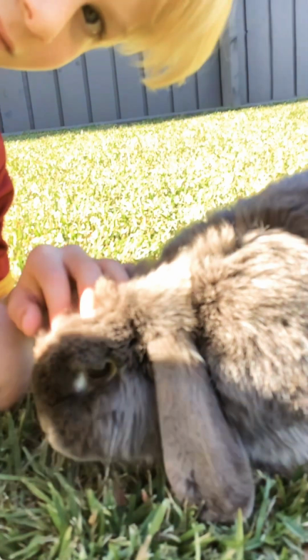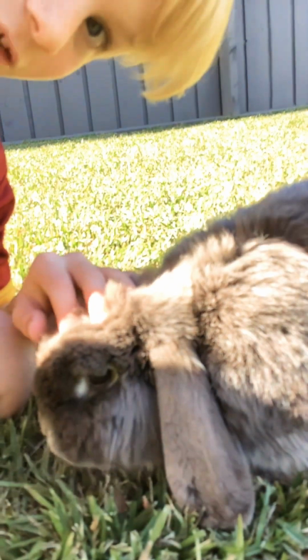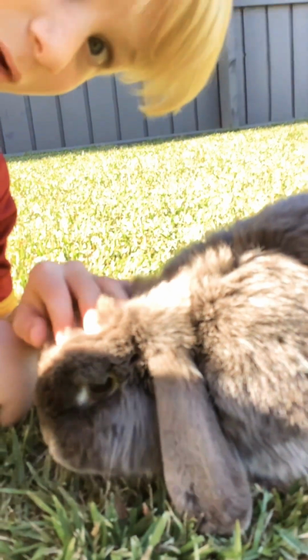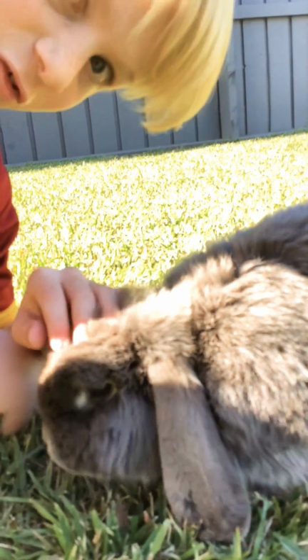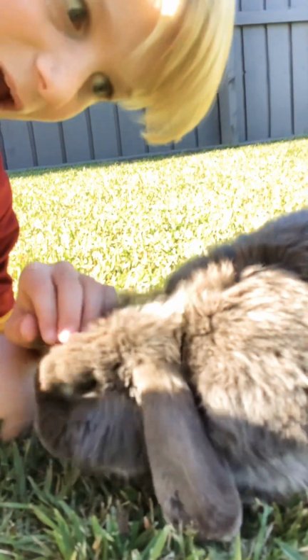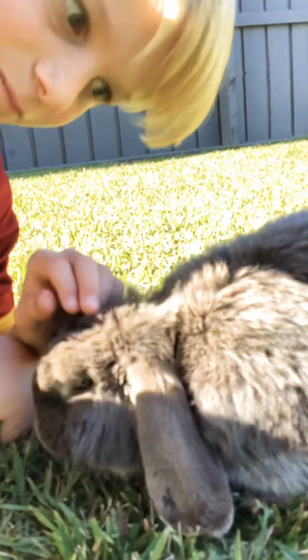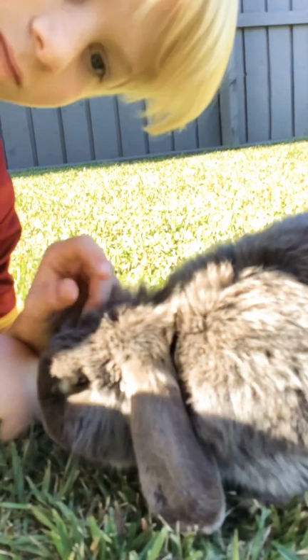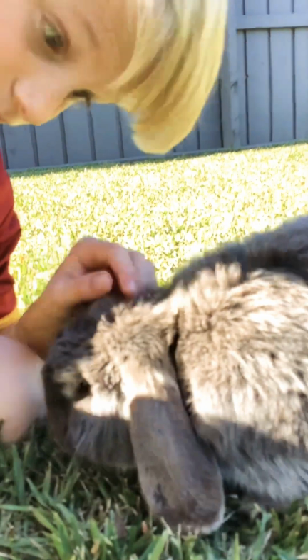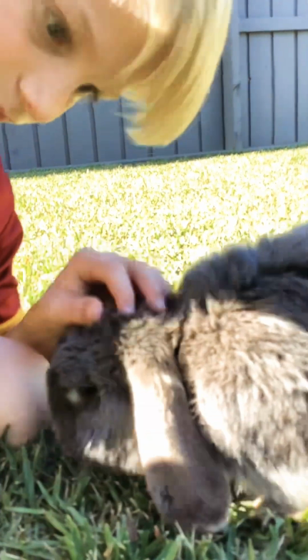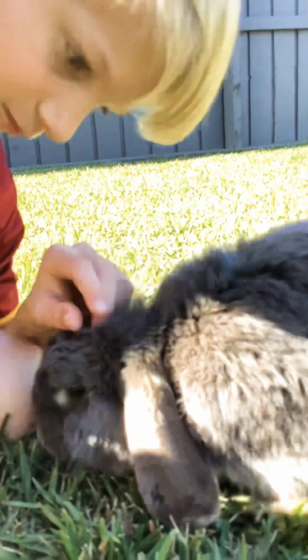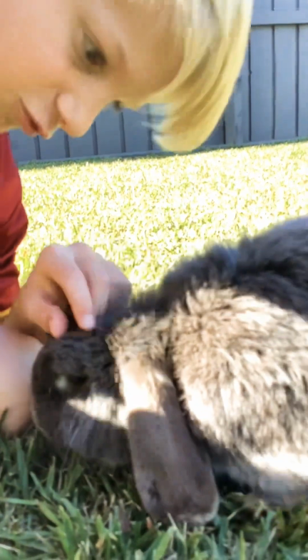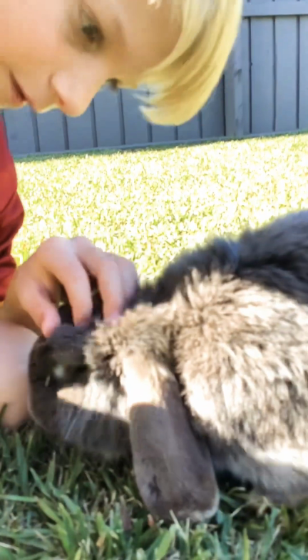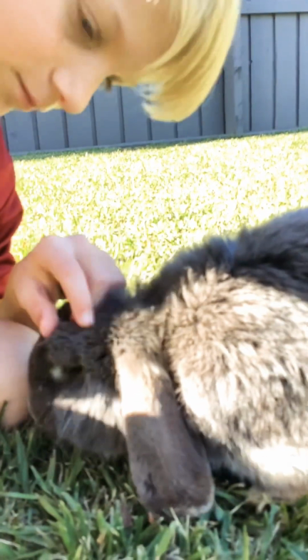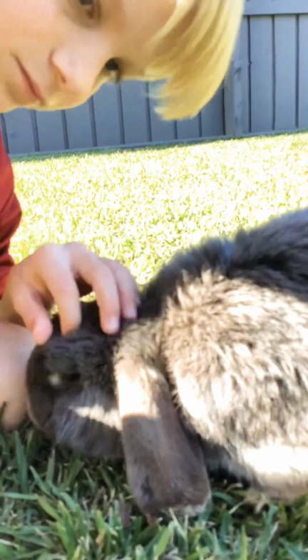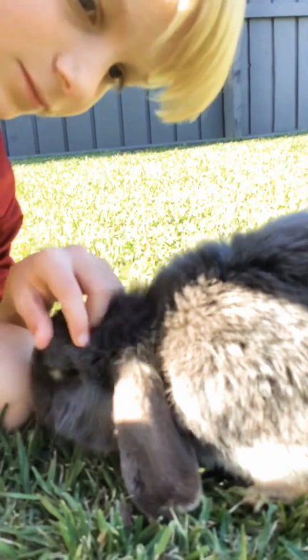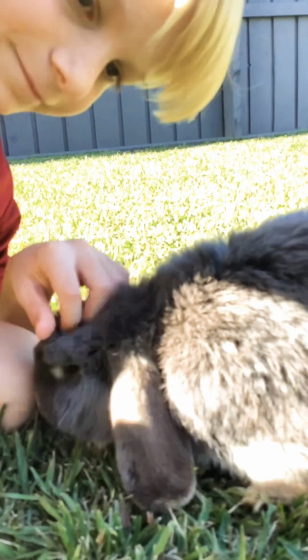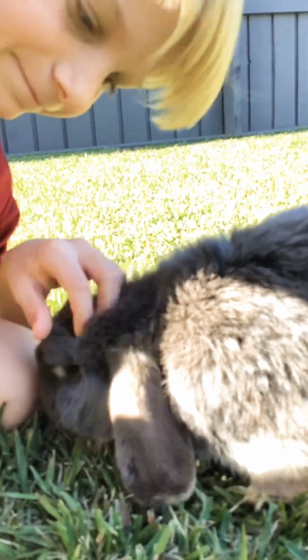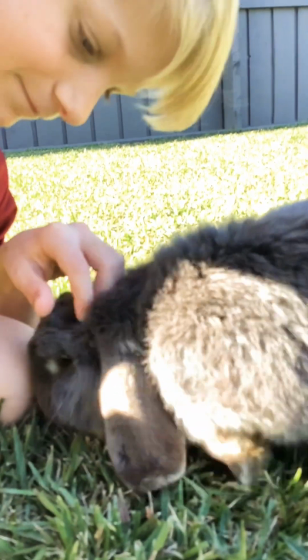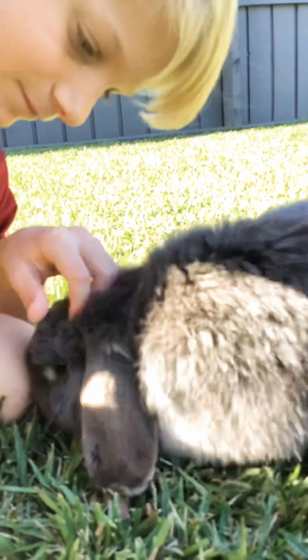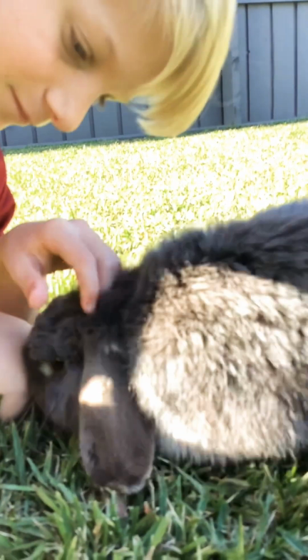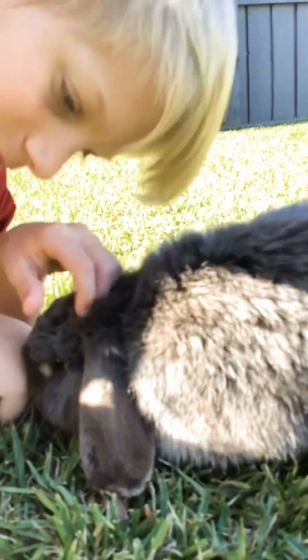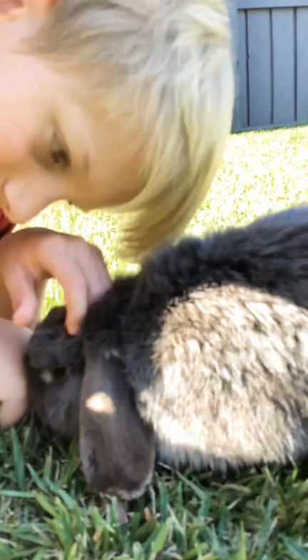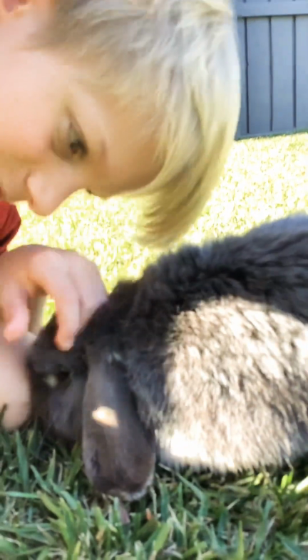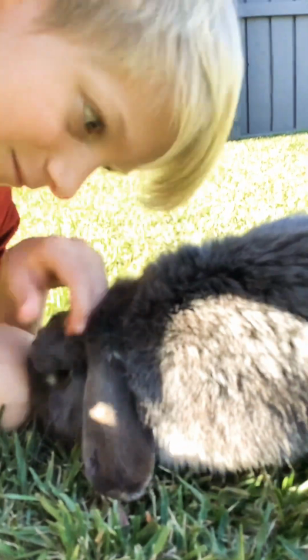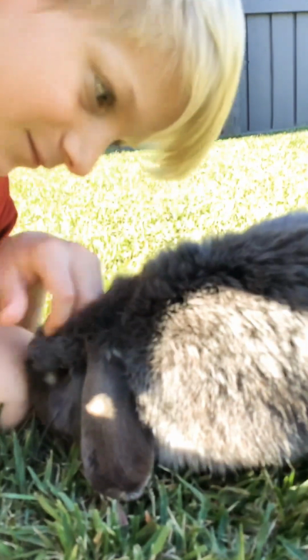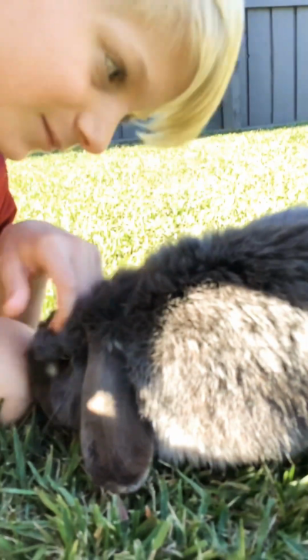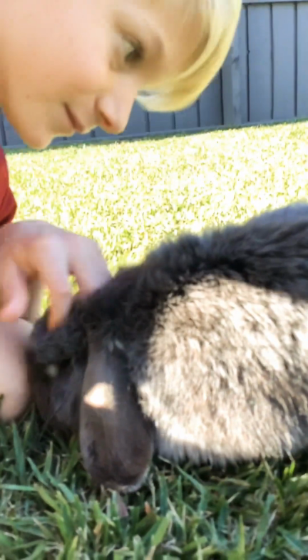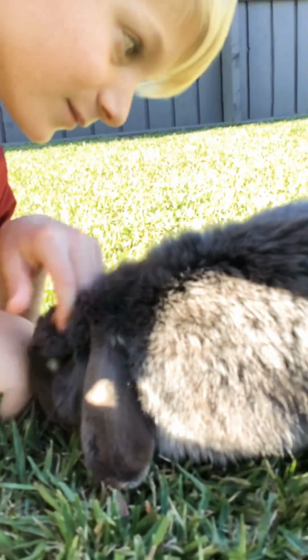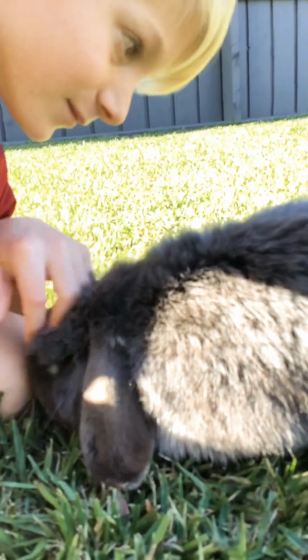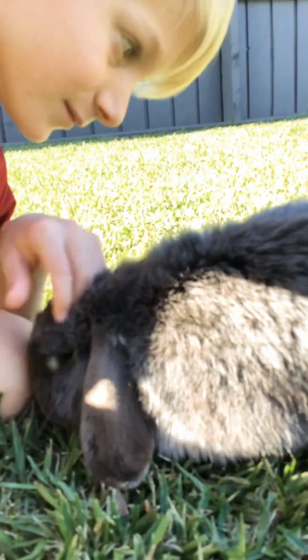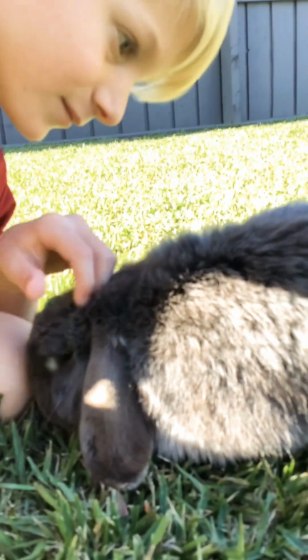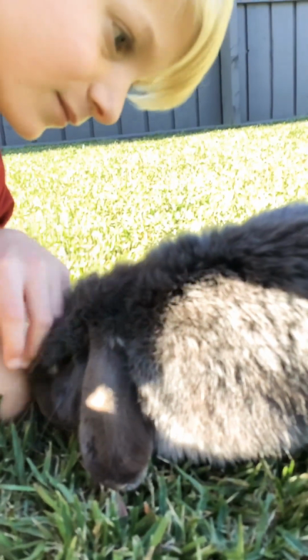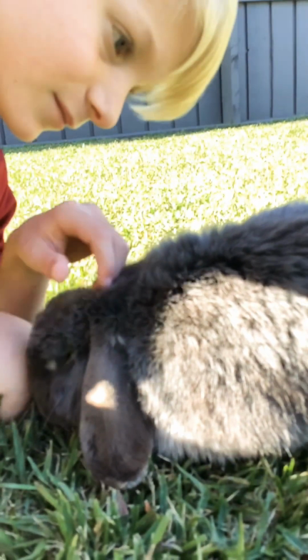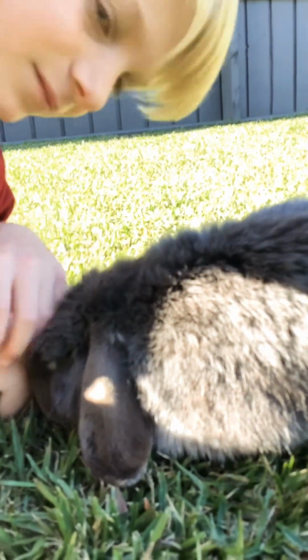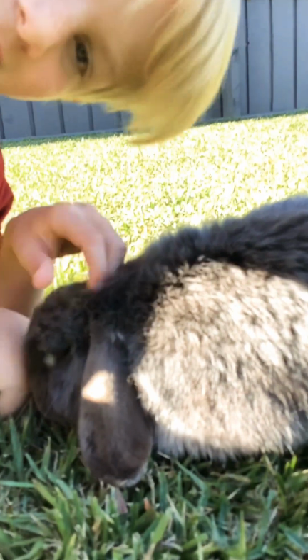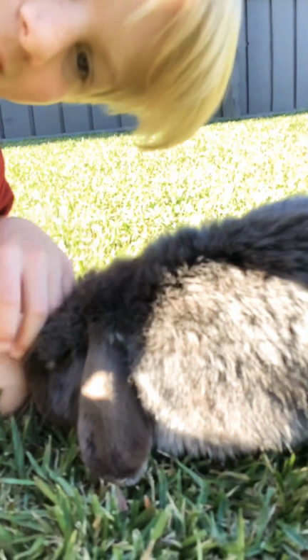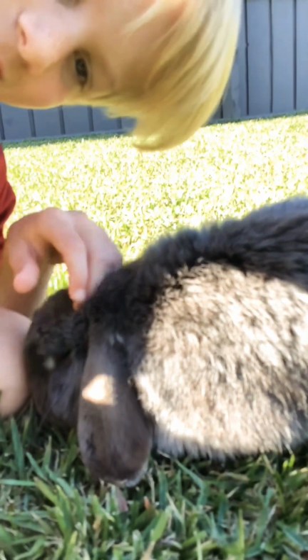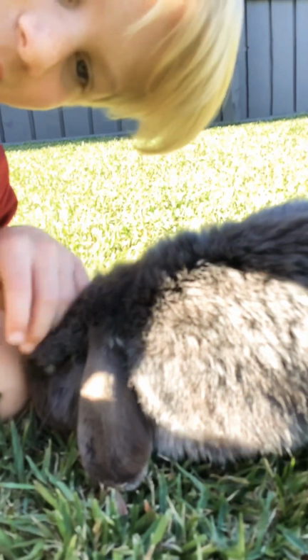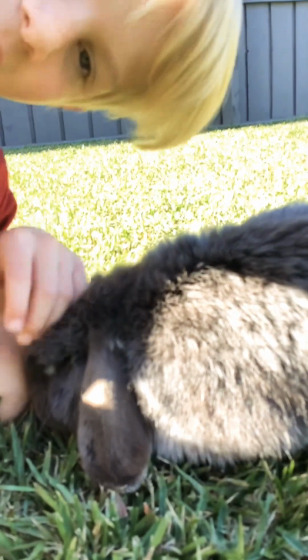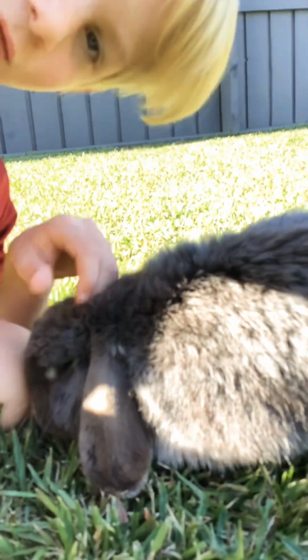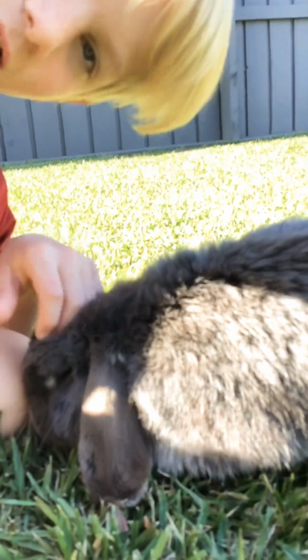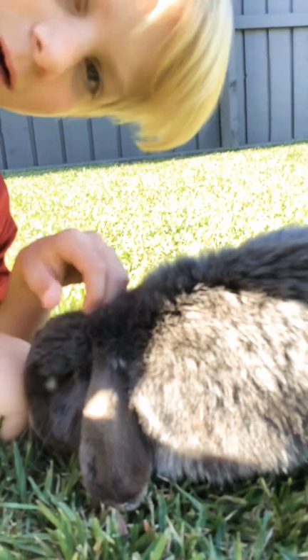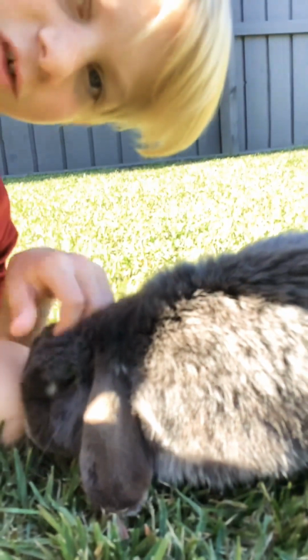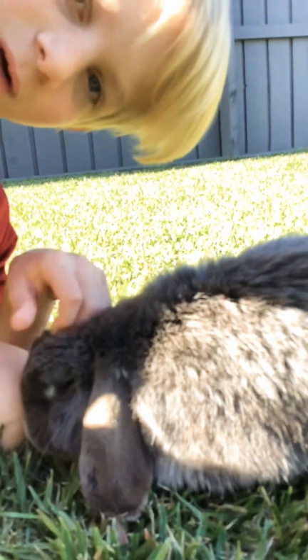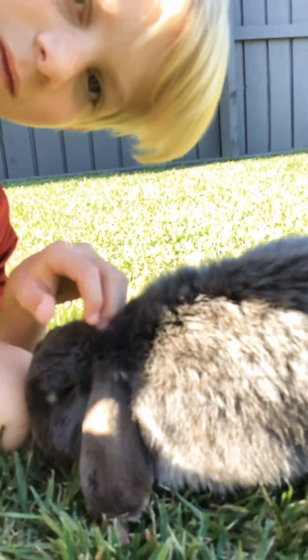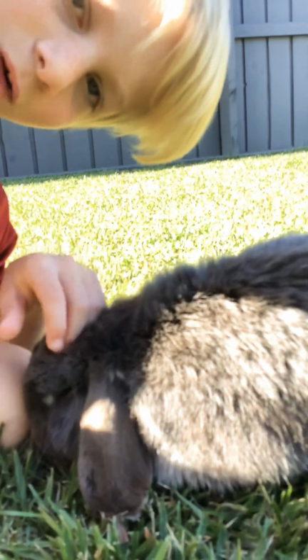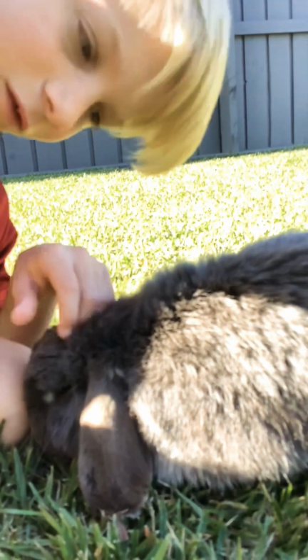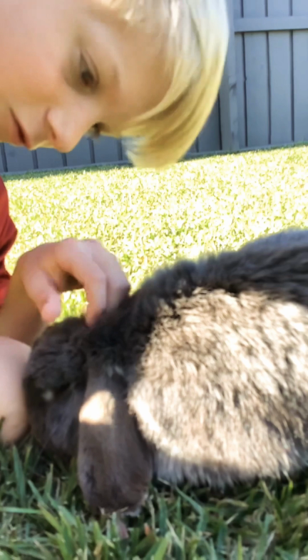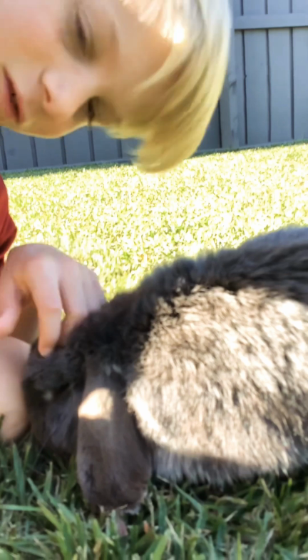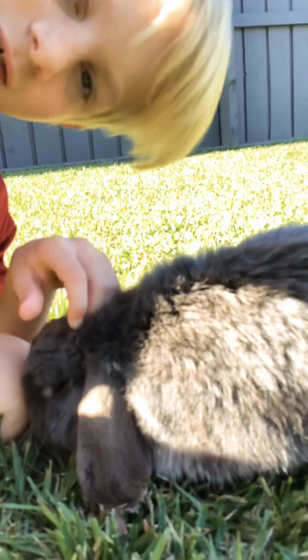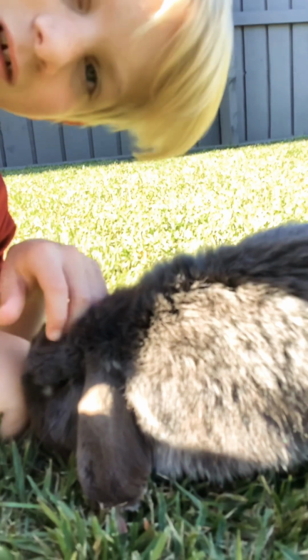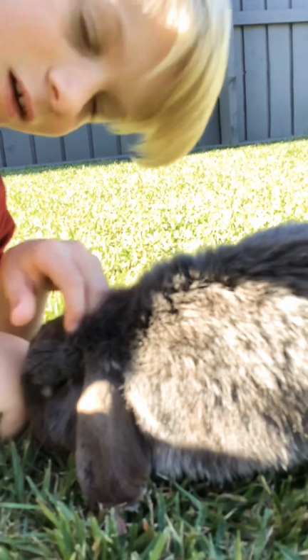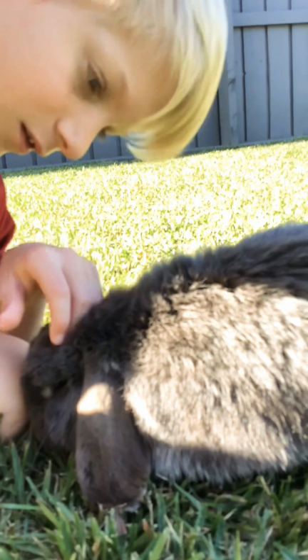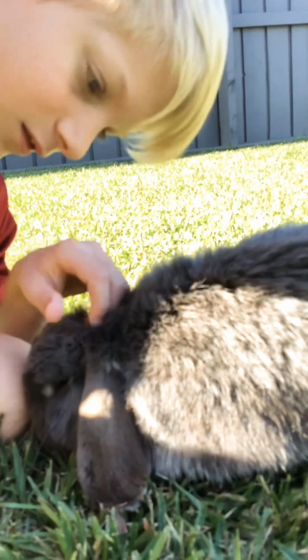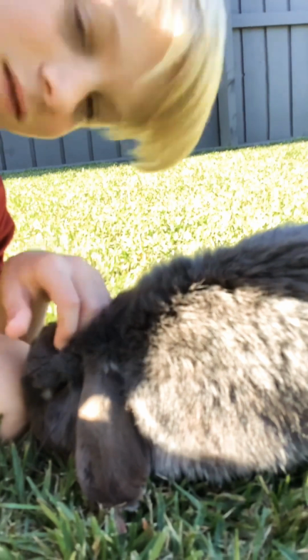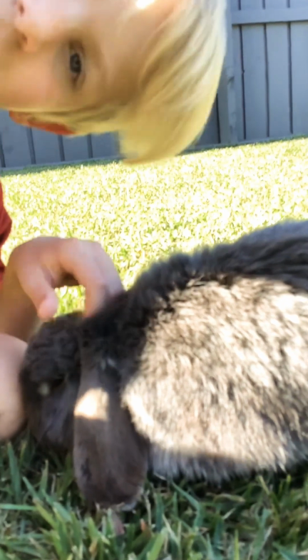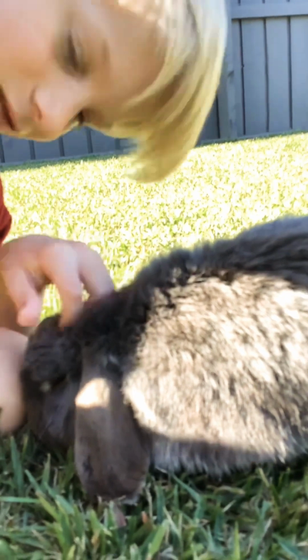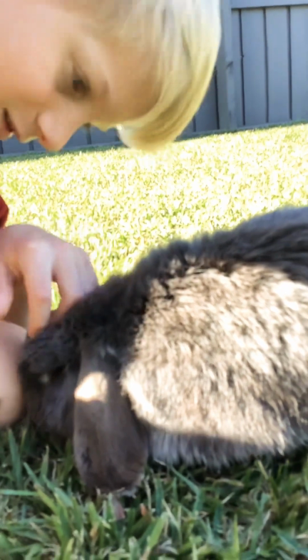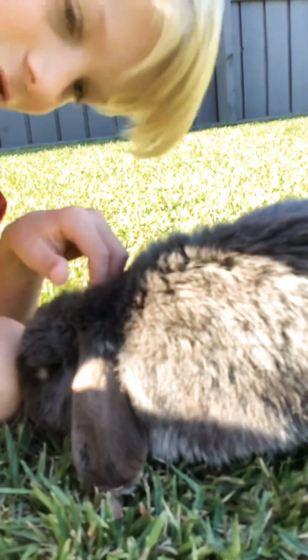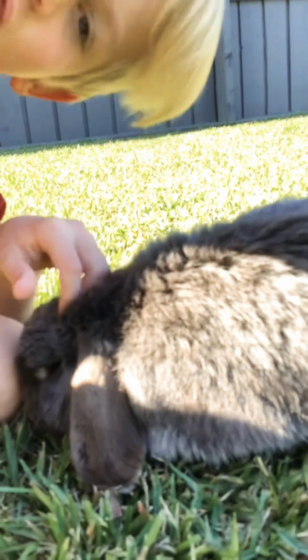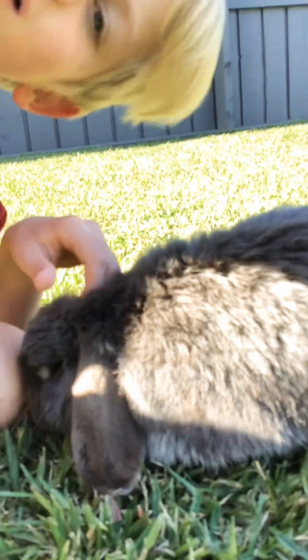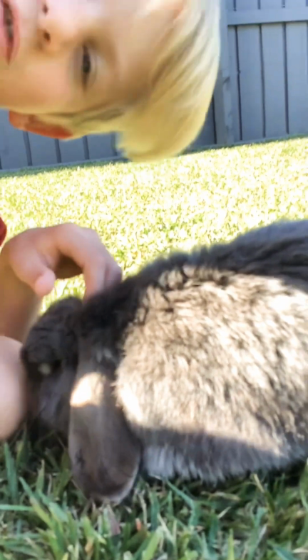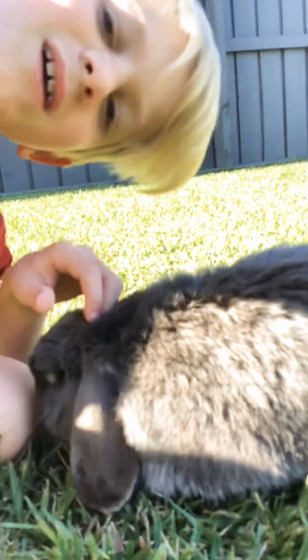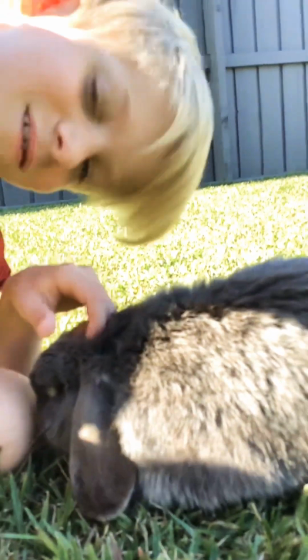It smells bad. You wouldn't run up to my other brothers or sister. You would run up to me.